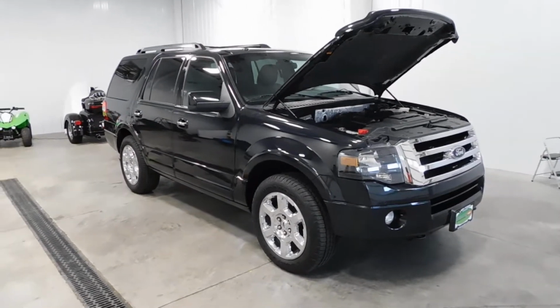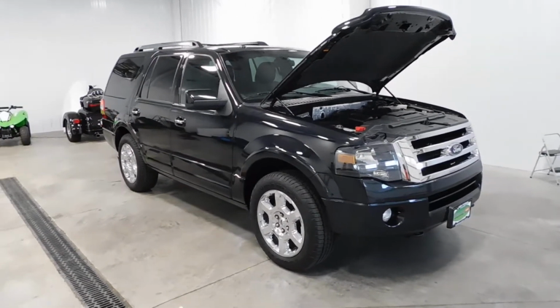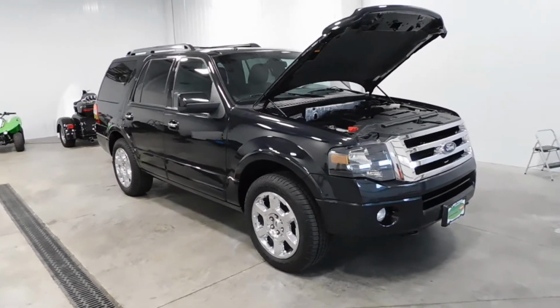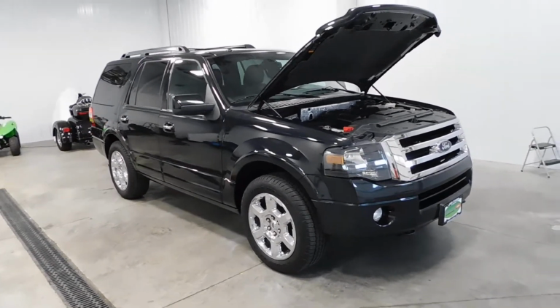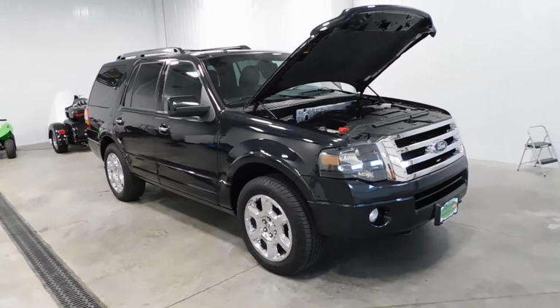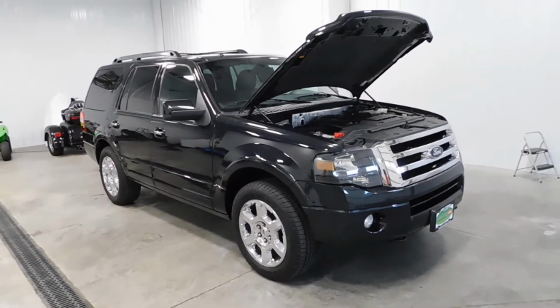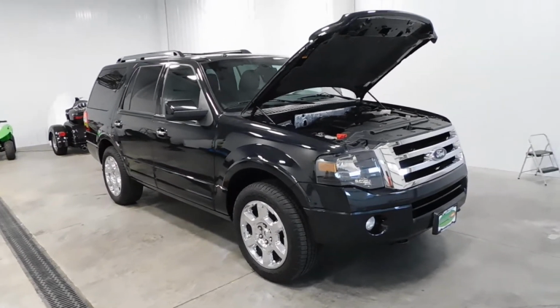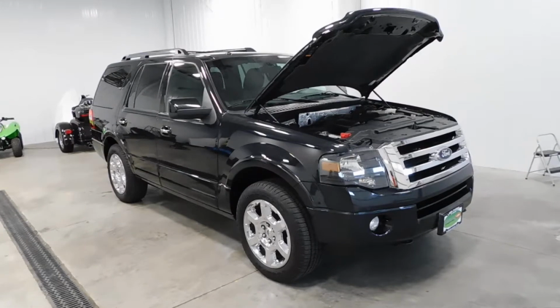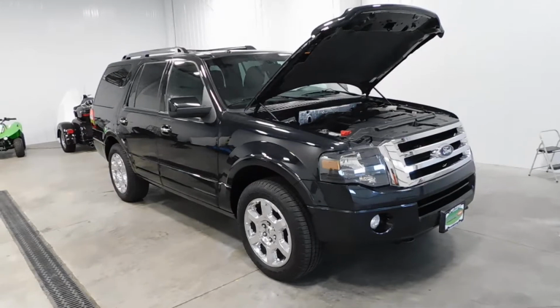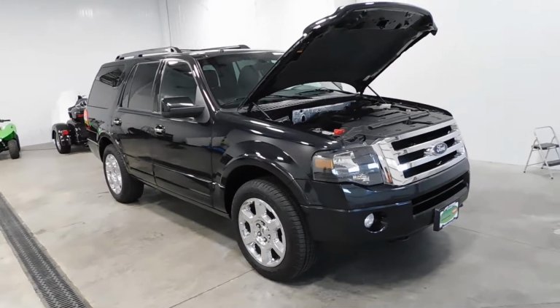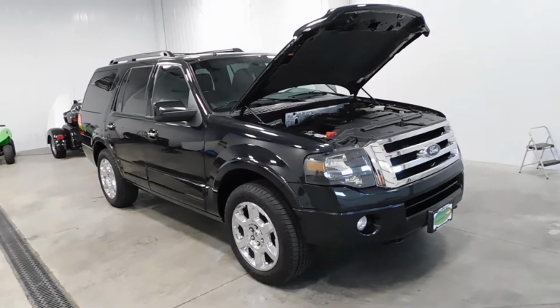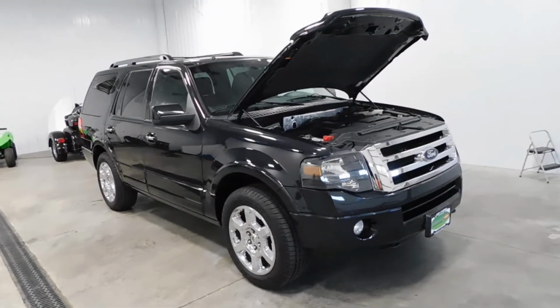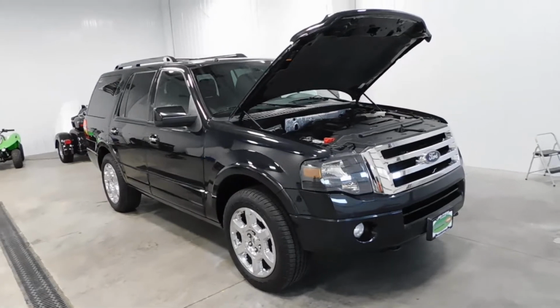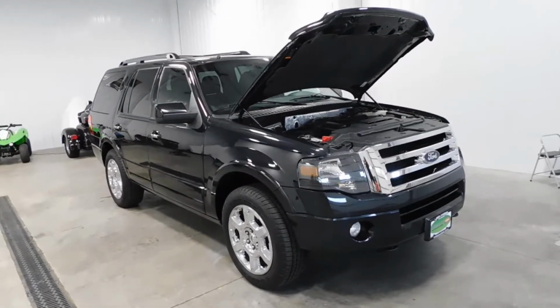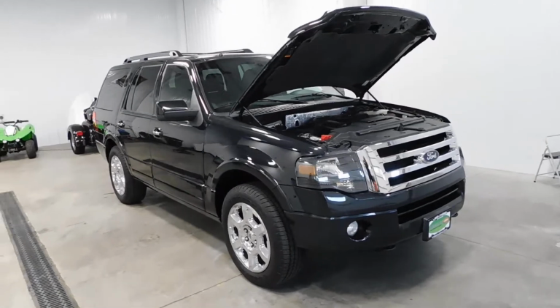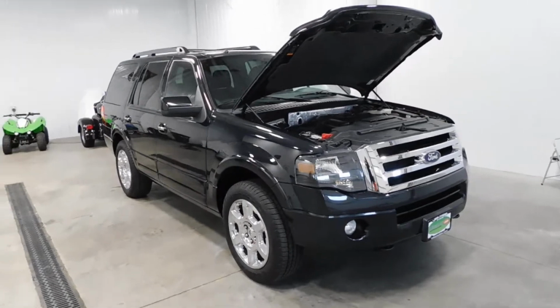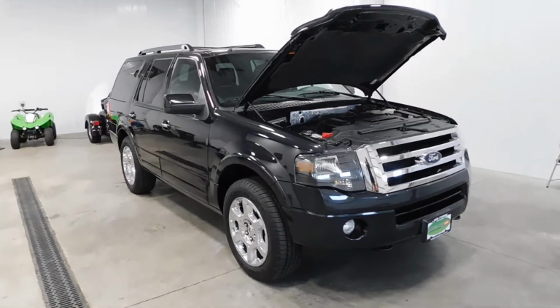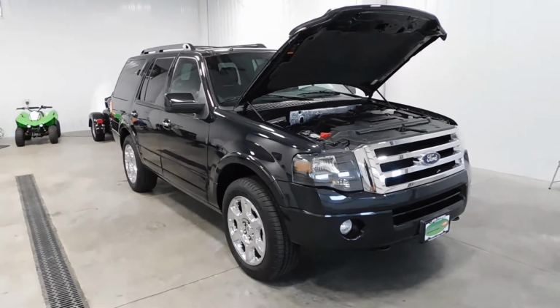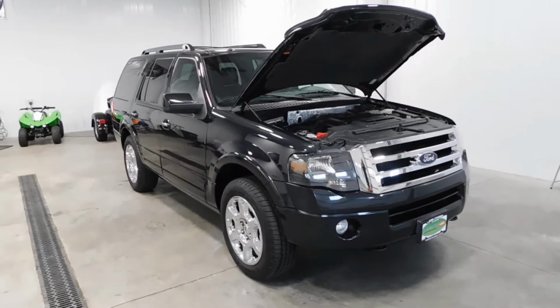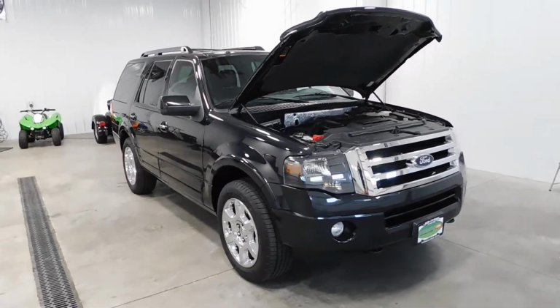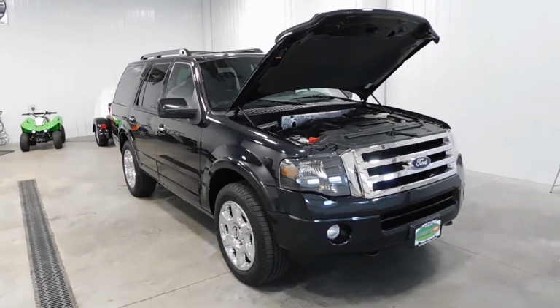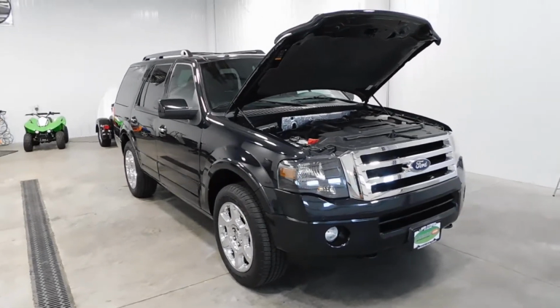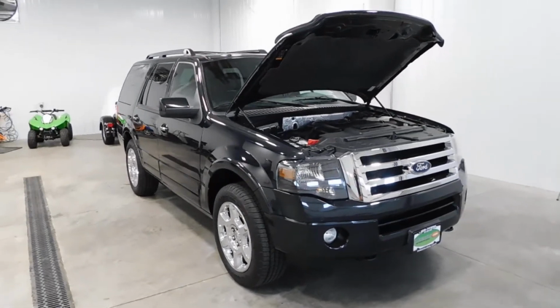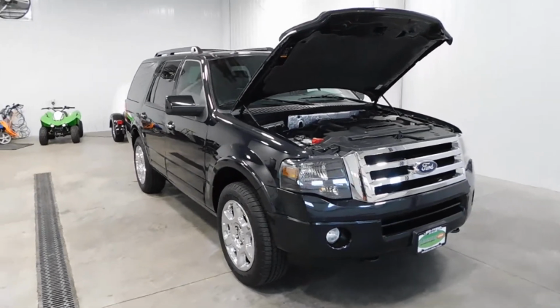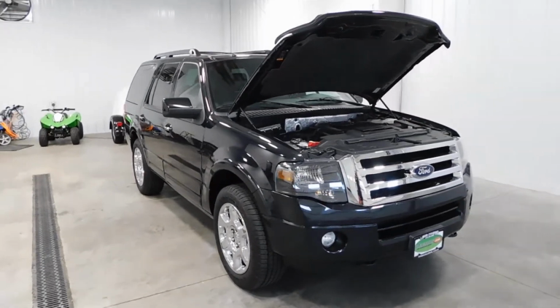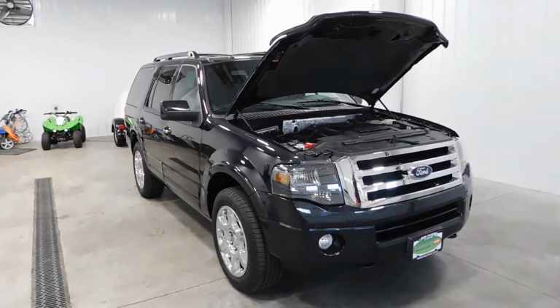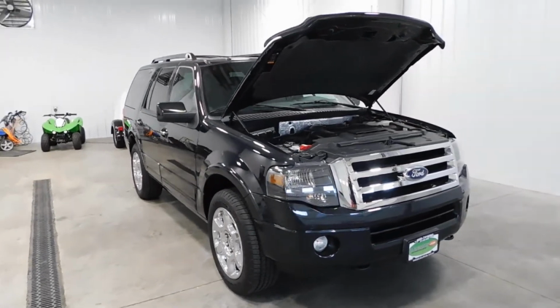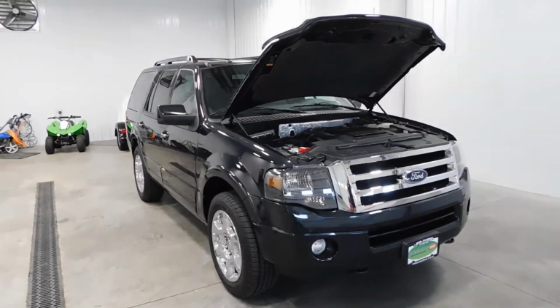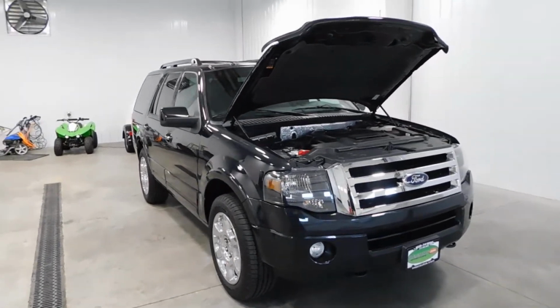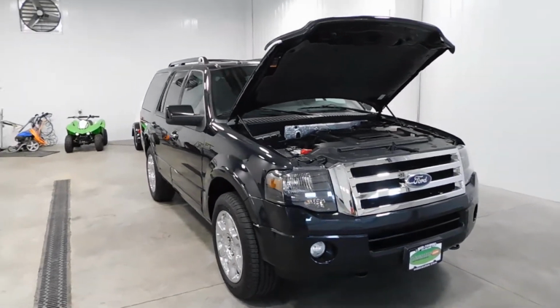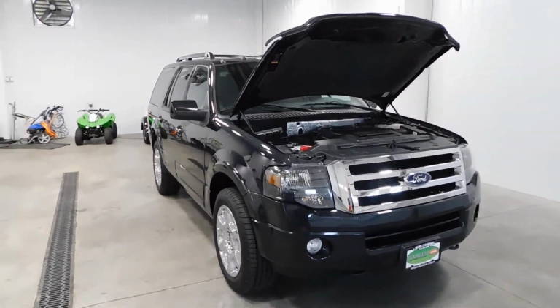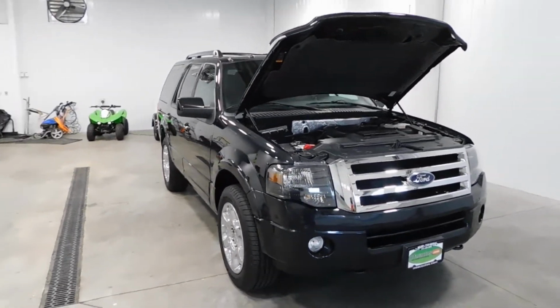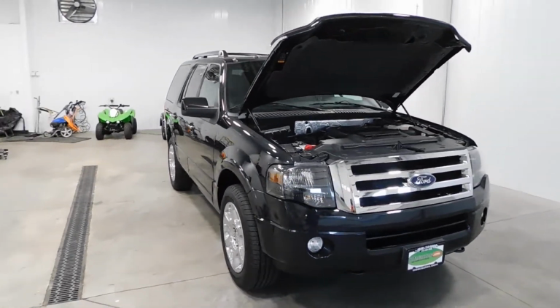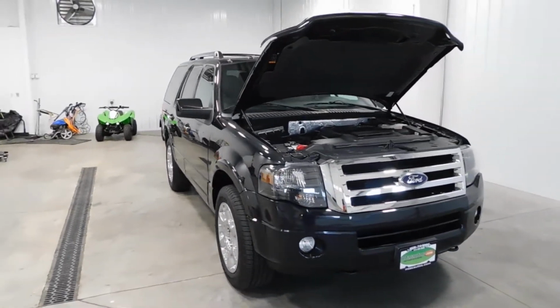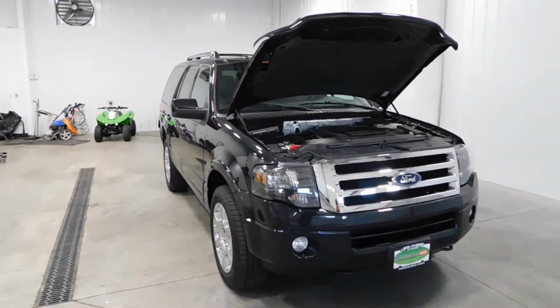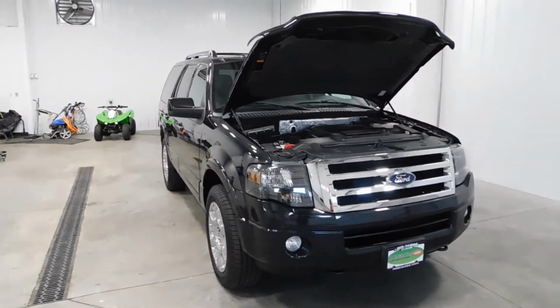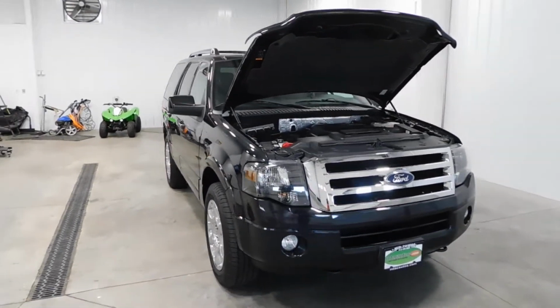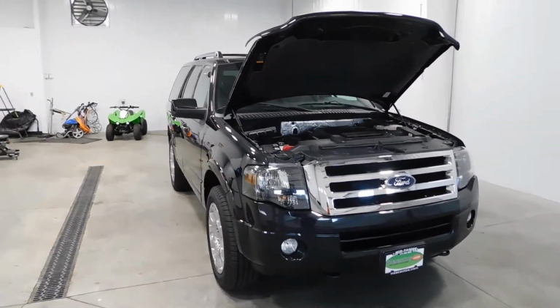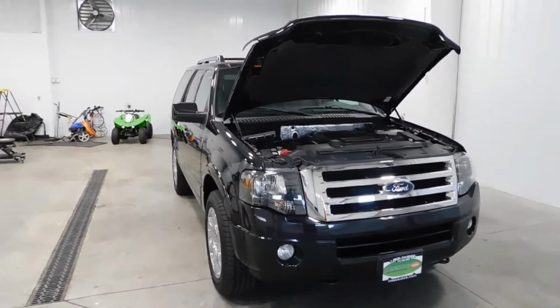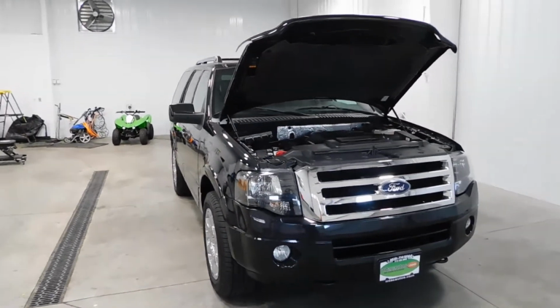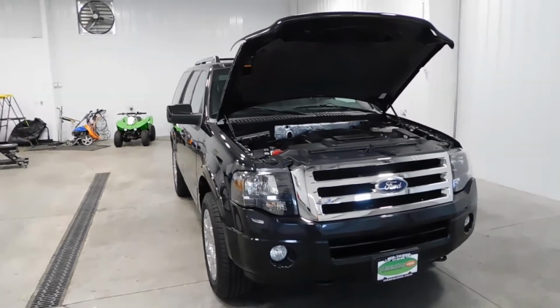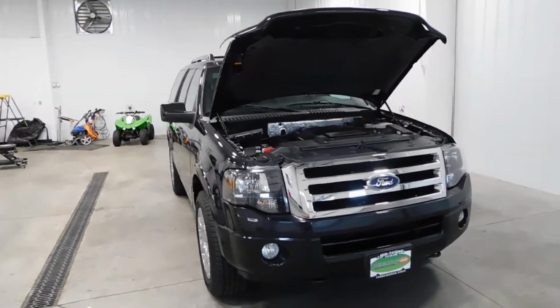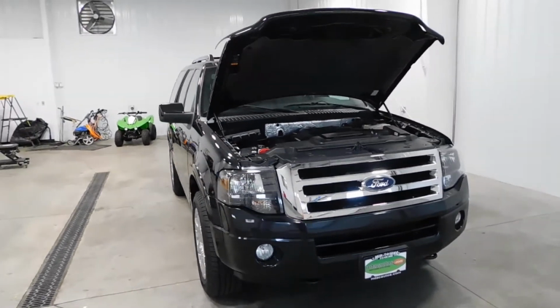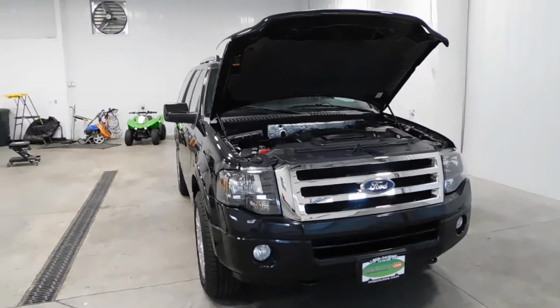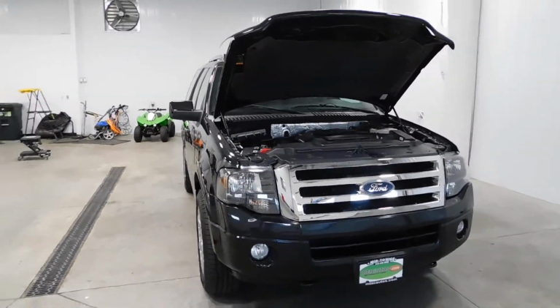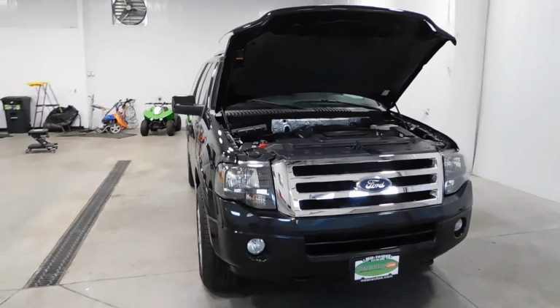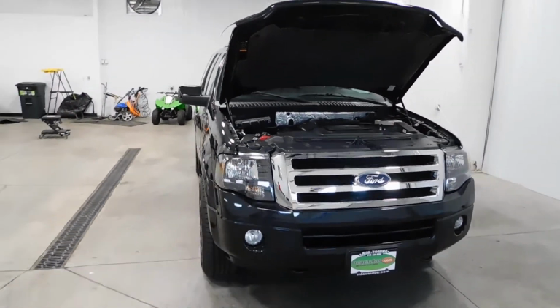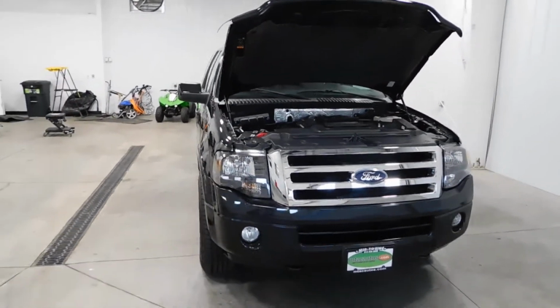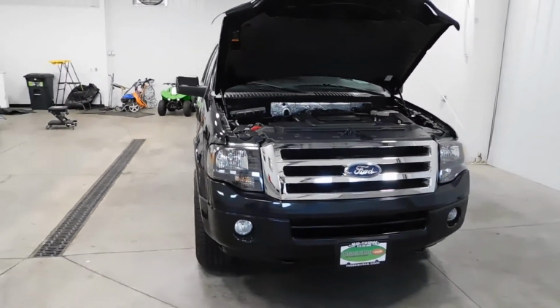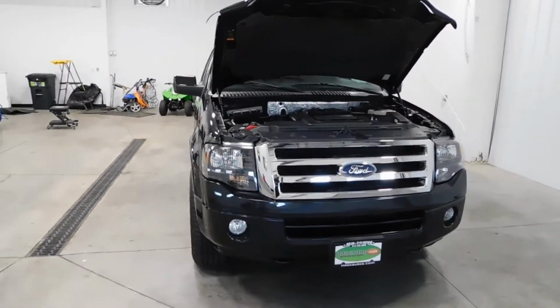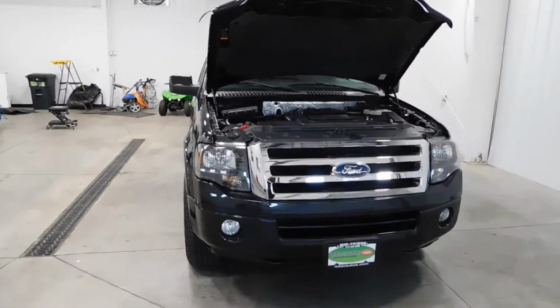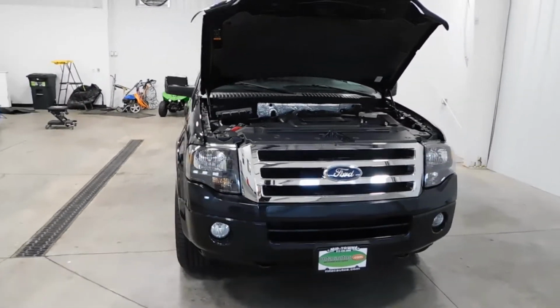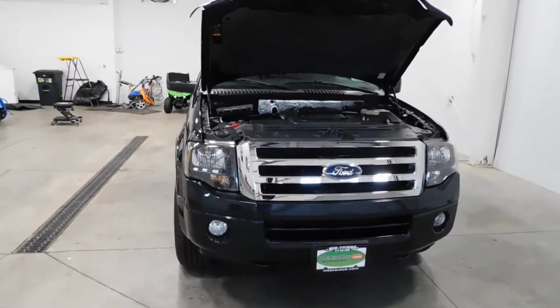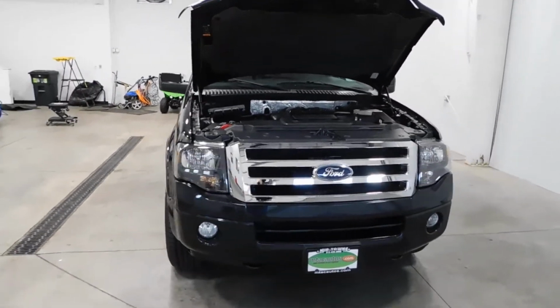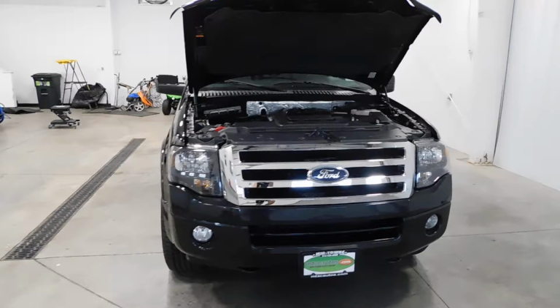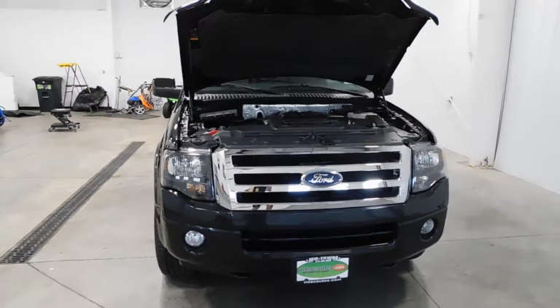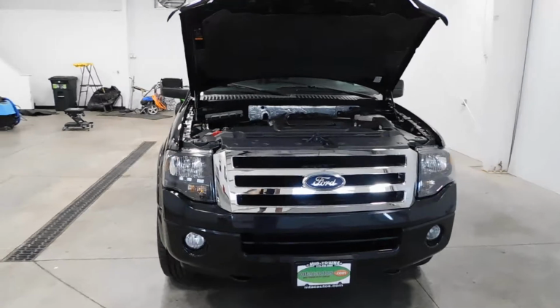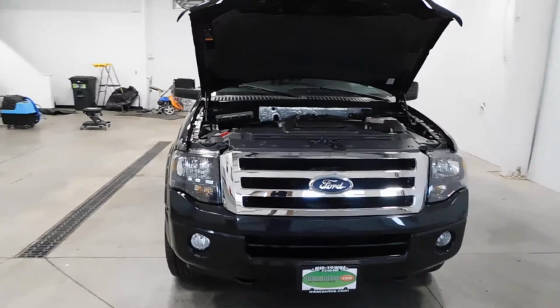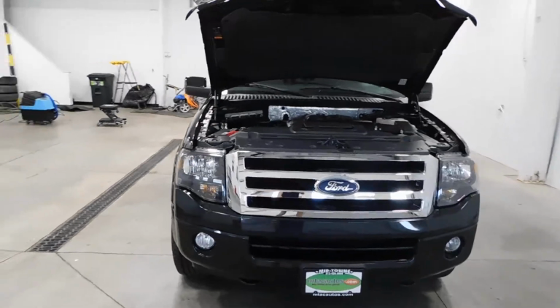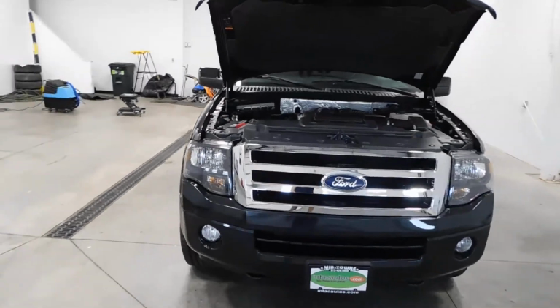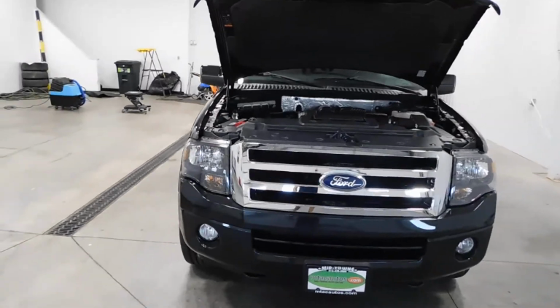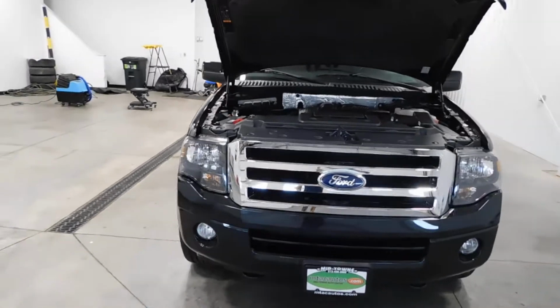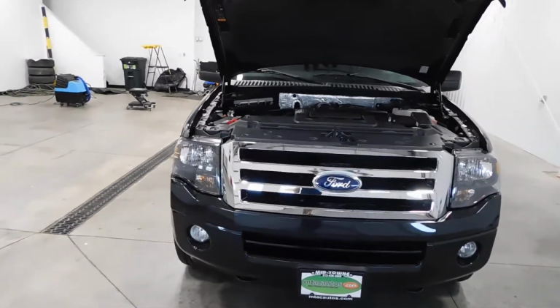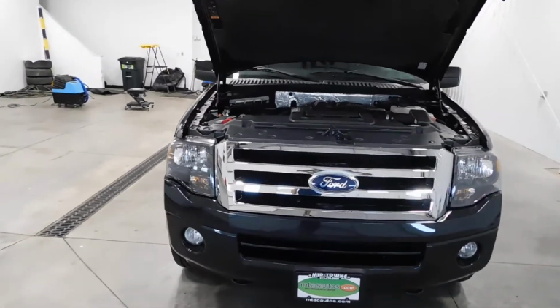This thing comes with a clean Carfax, so that means no major dings, dents, scratches, flood damage — you name it, it's got none of it.